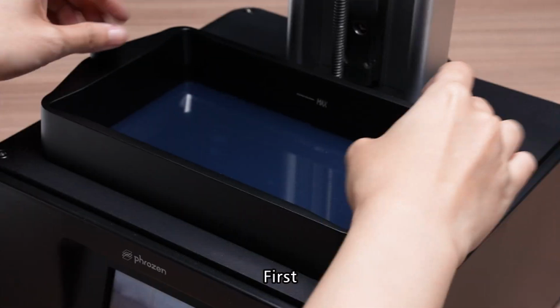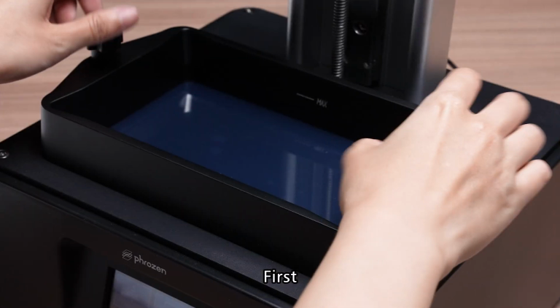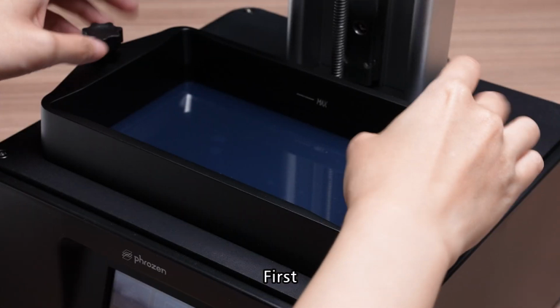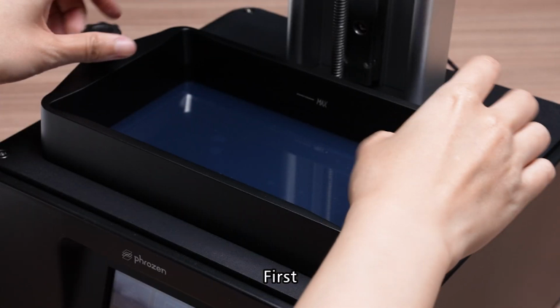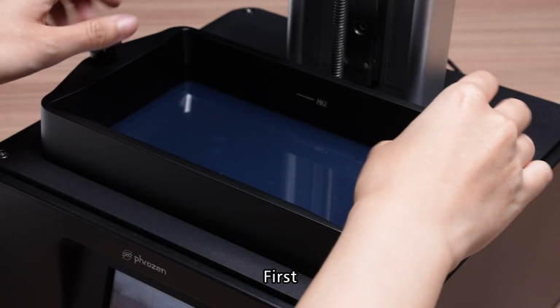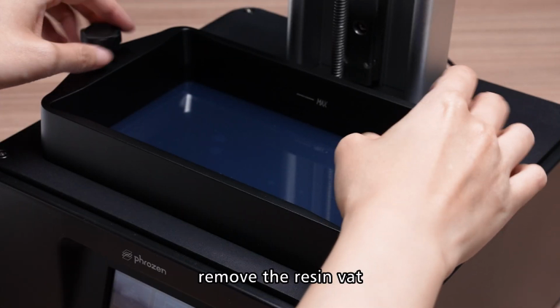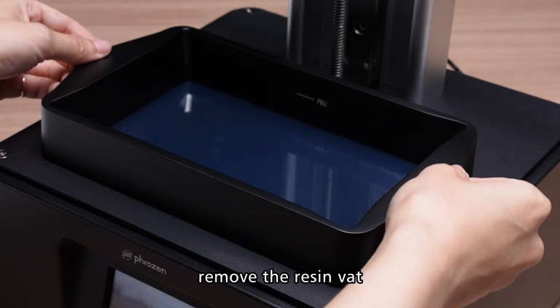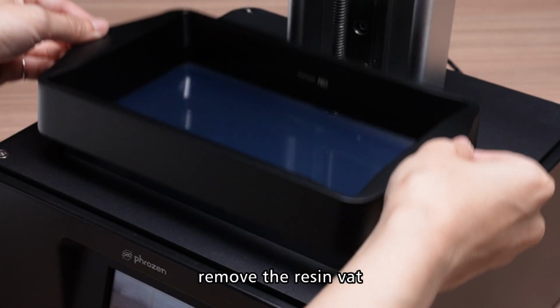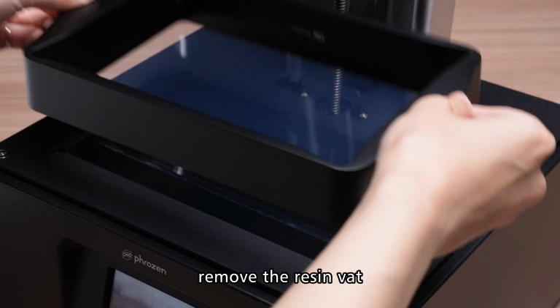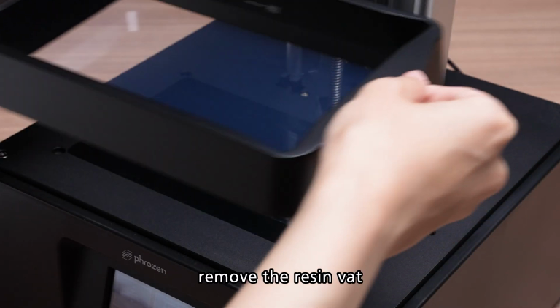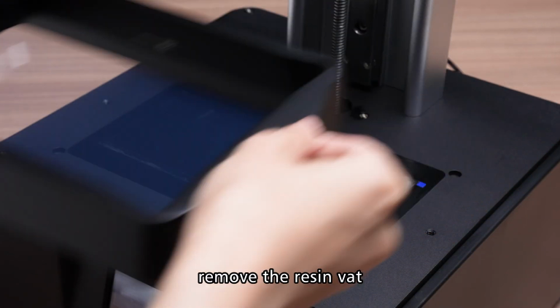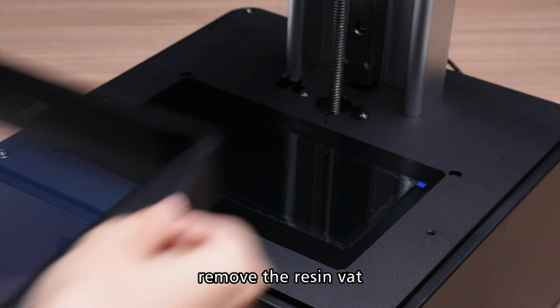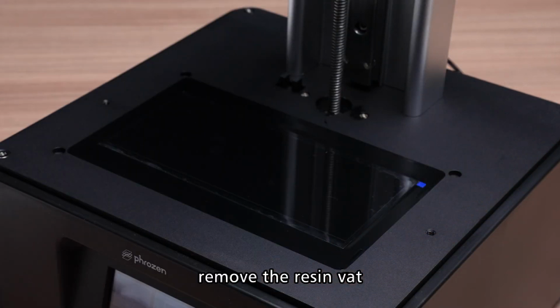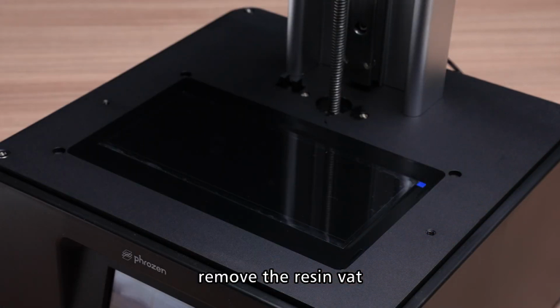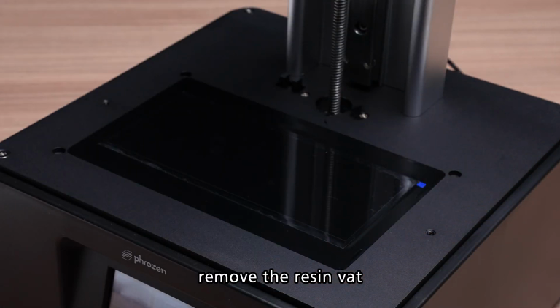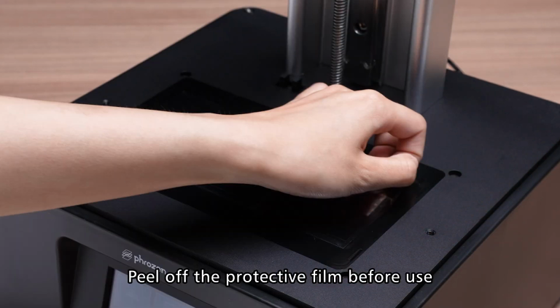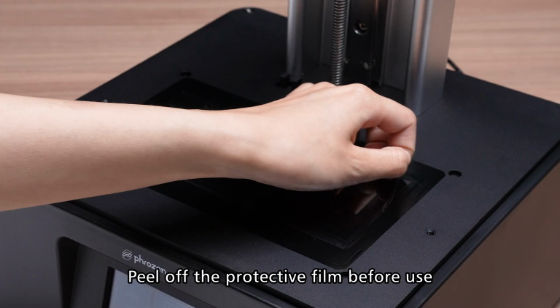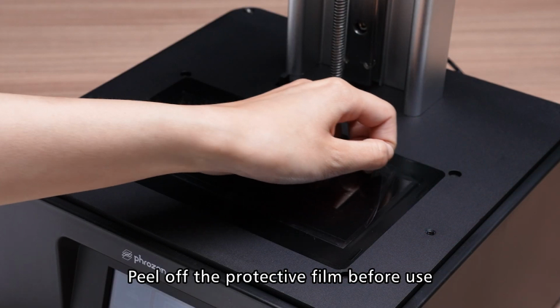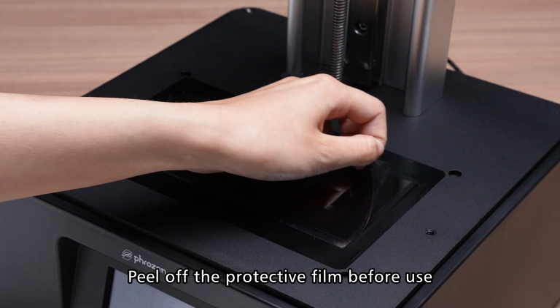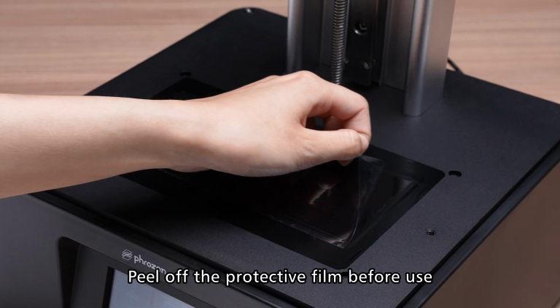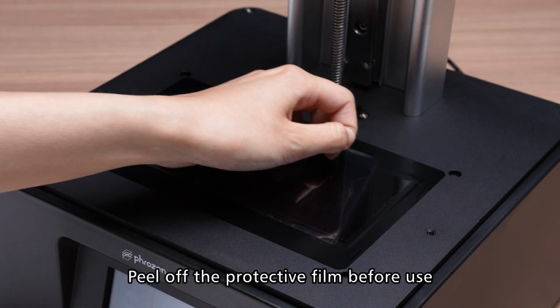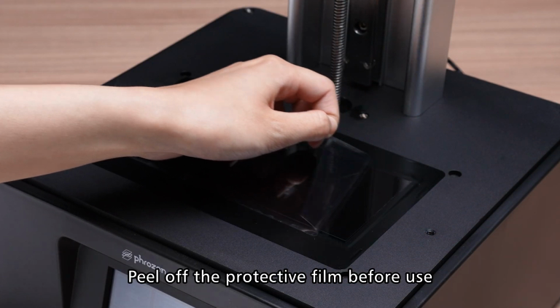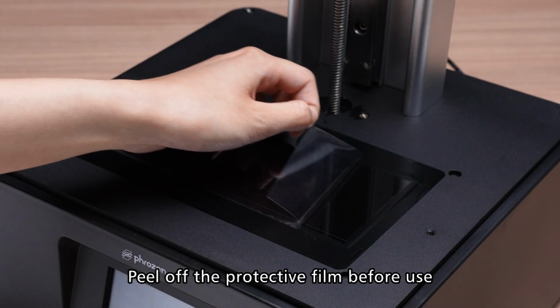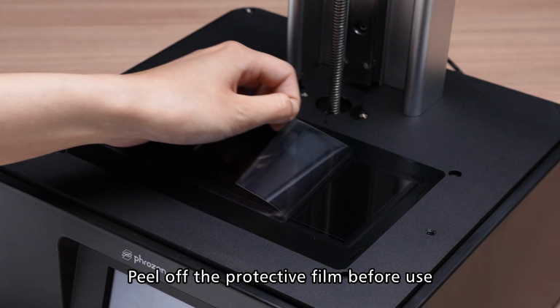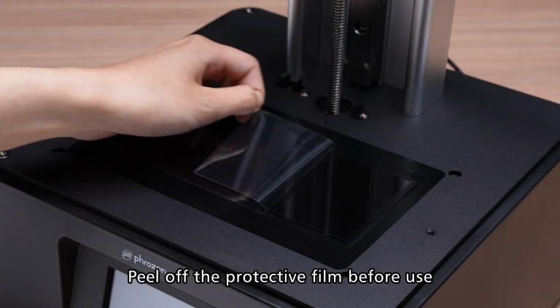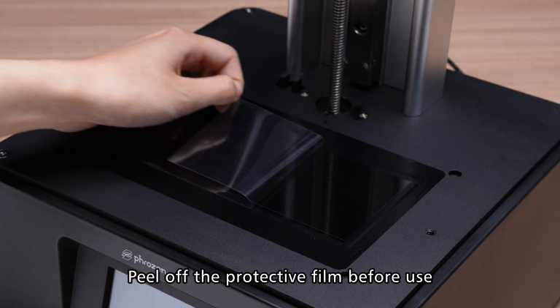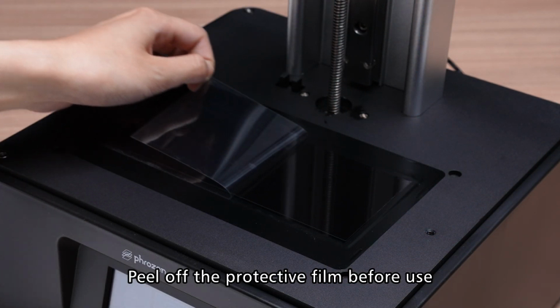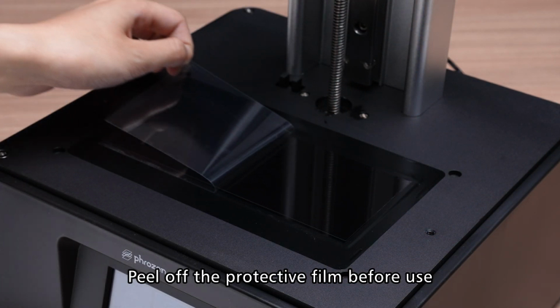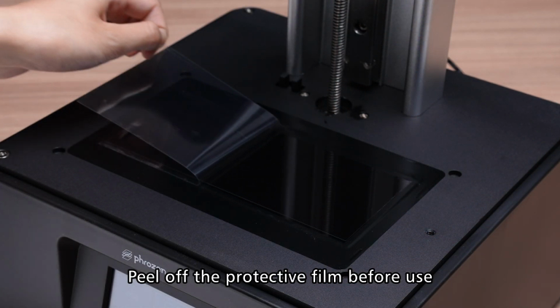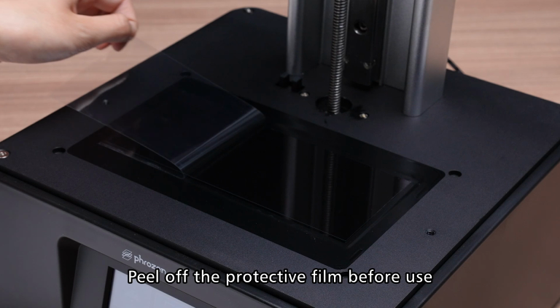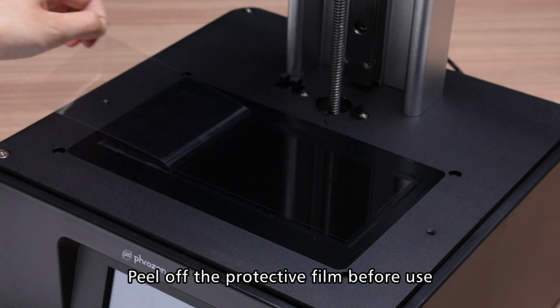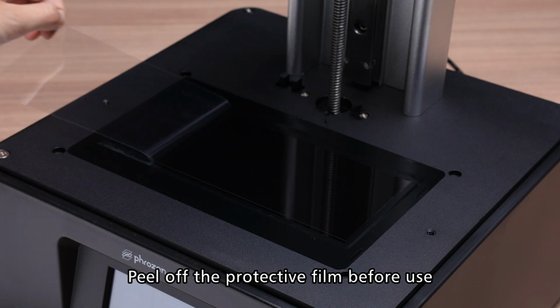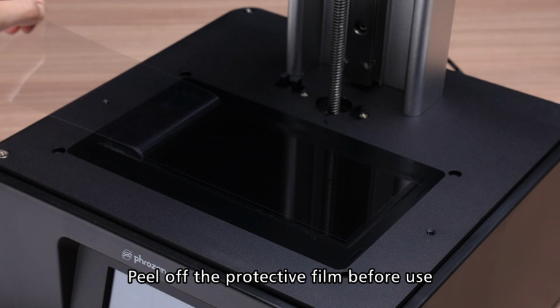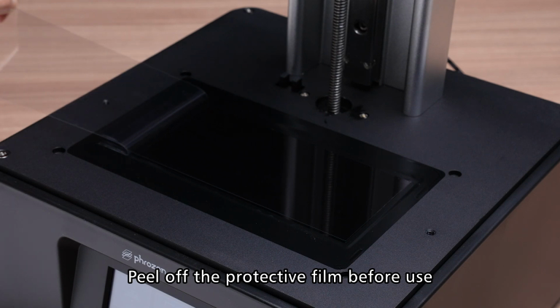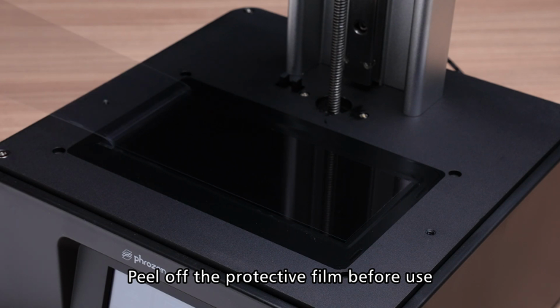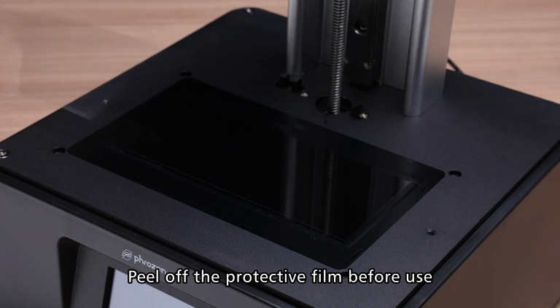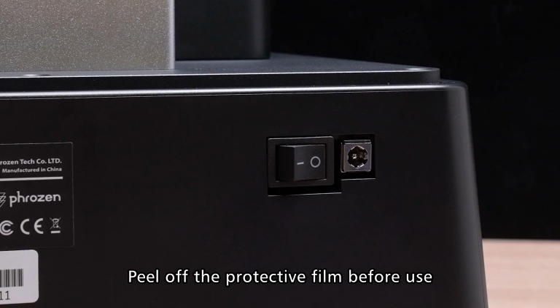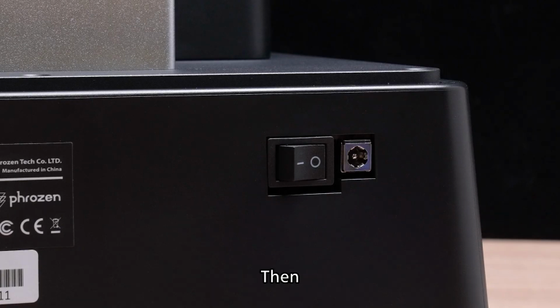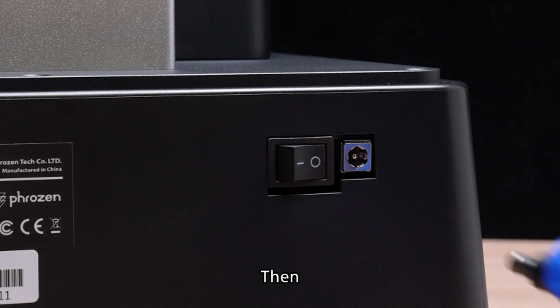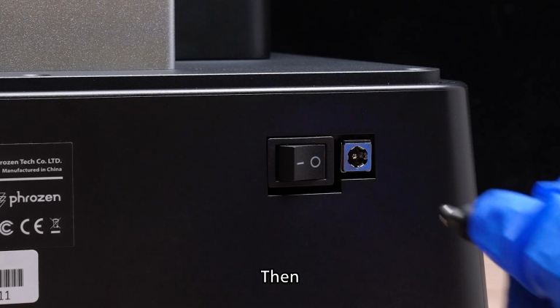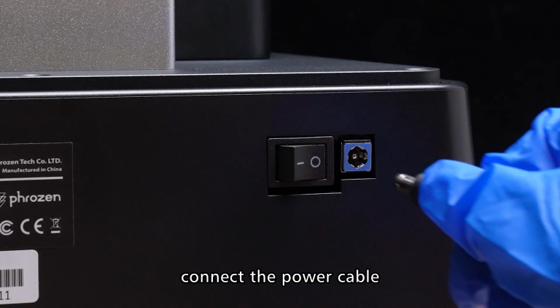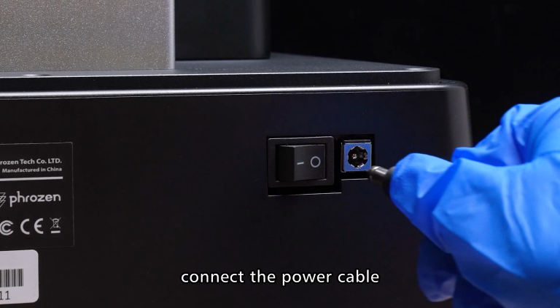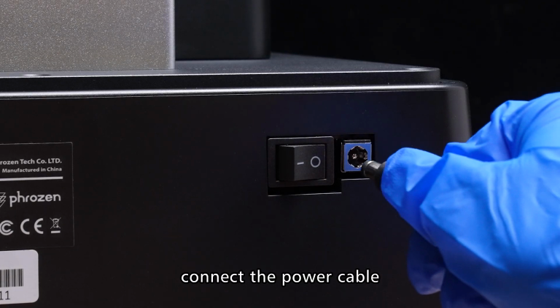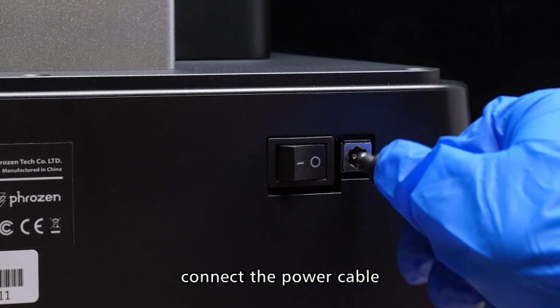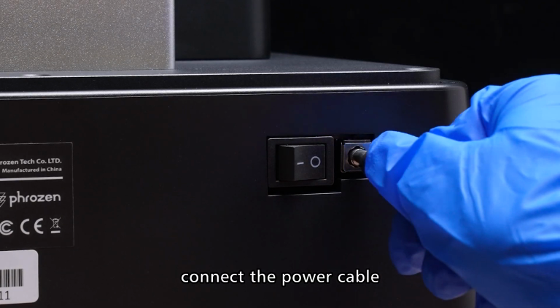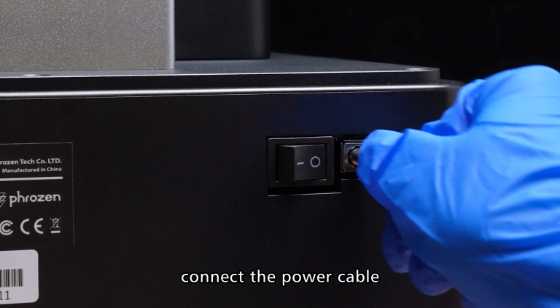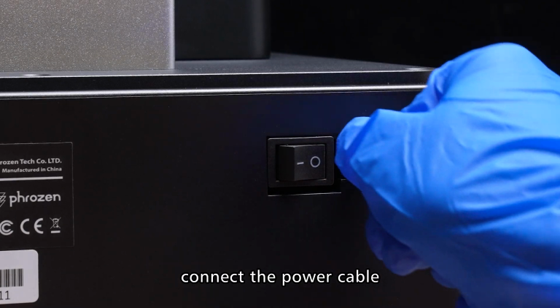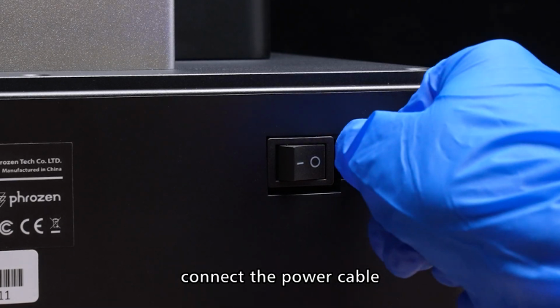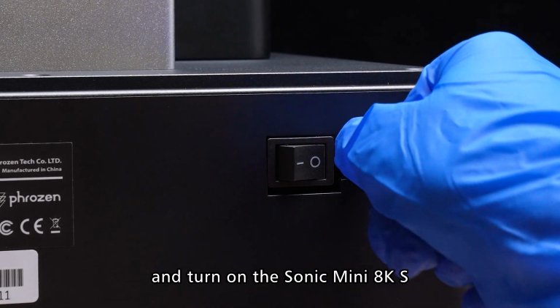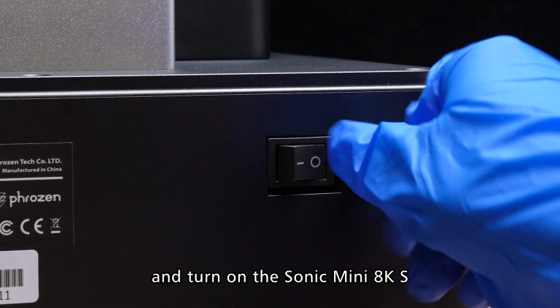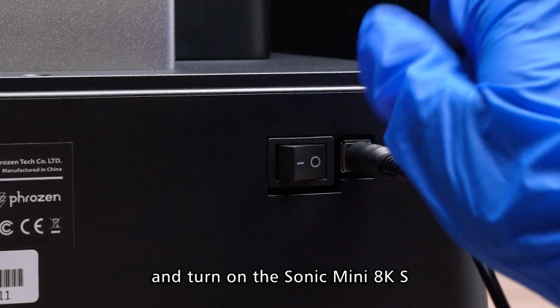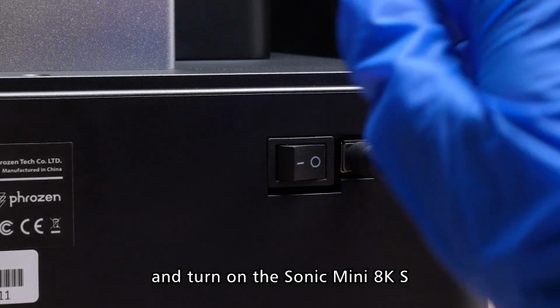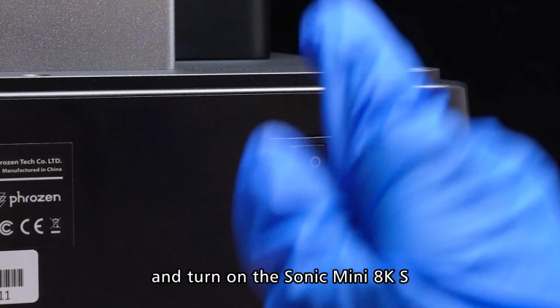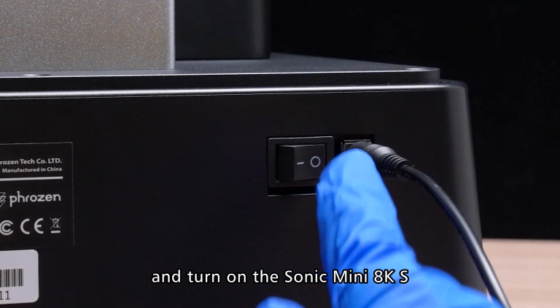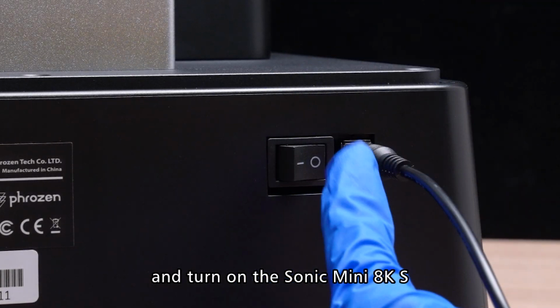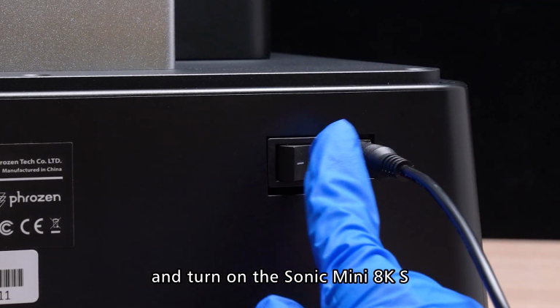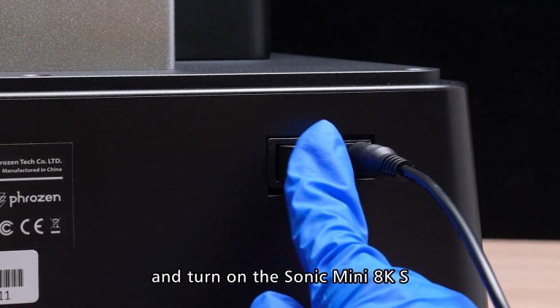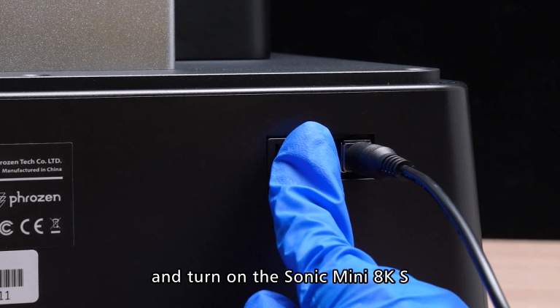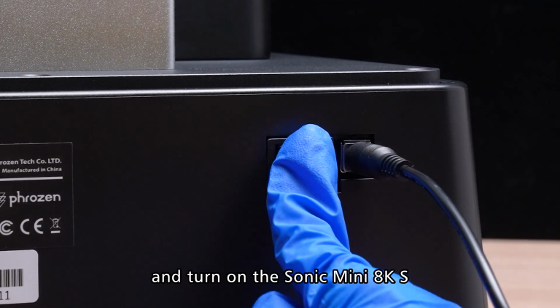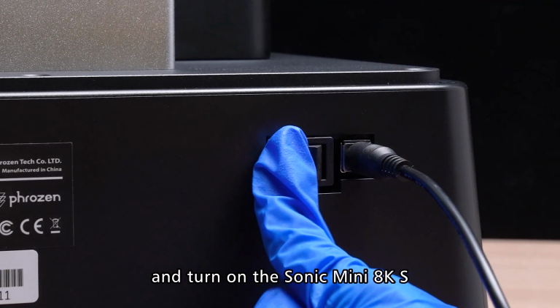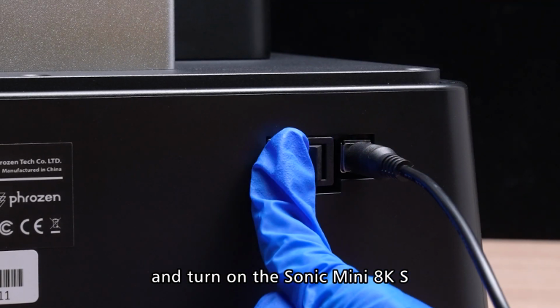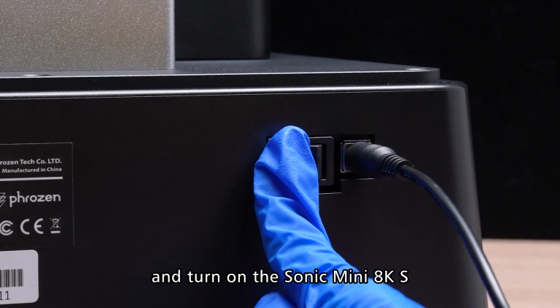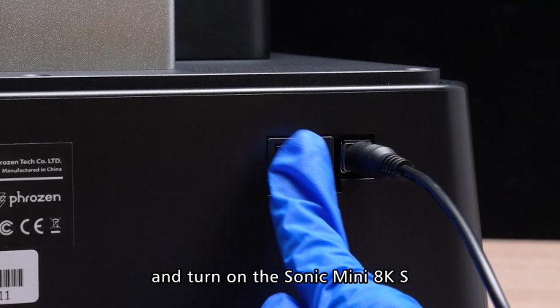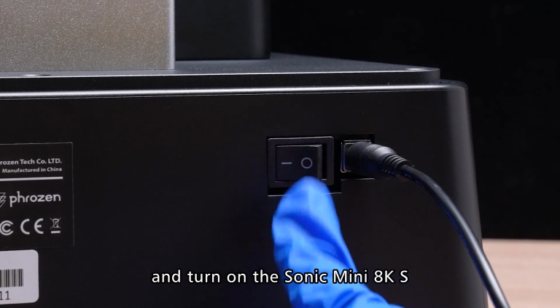First, remove the resin vat. Peel off the protective film before use. Then connect the power cable and turn on the Sonic Mini AKS.